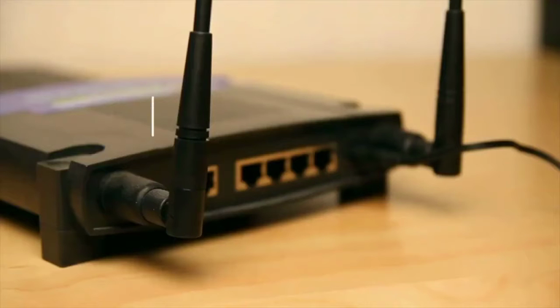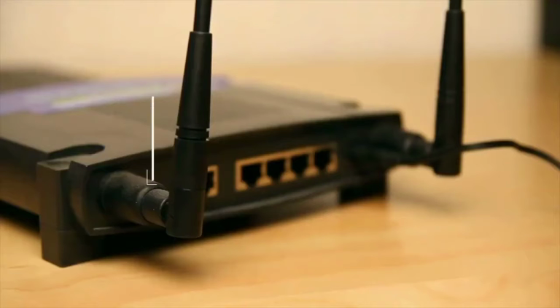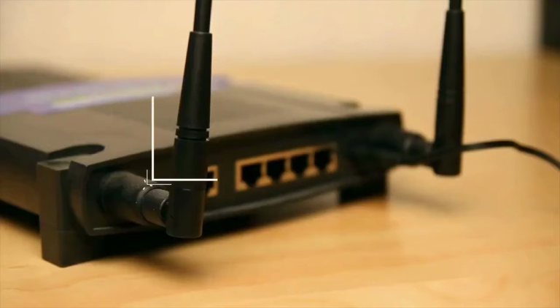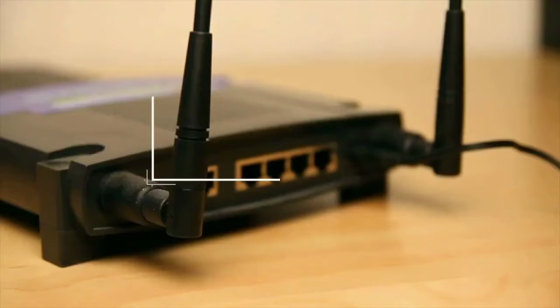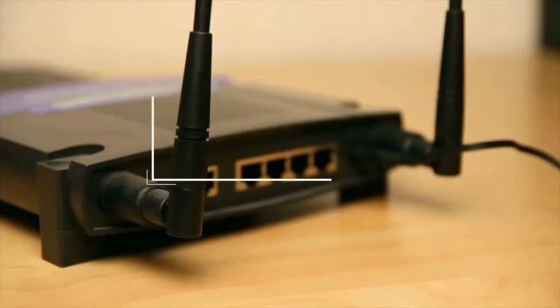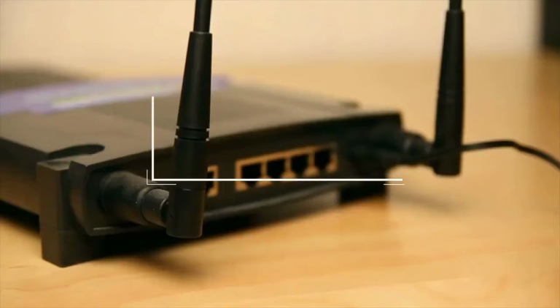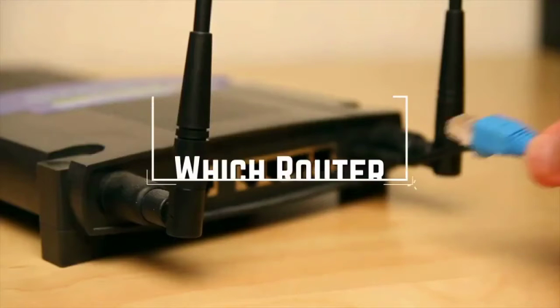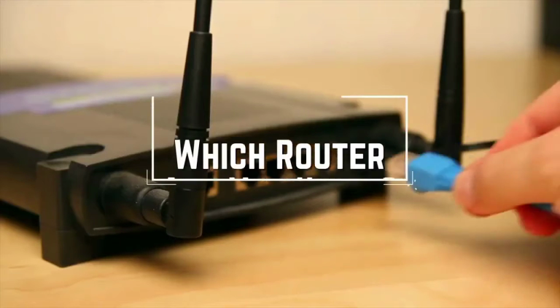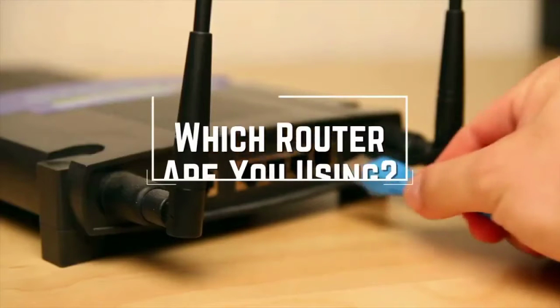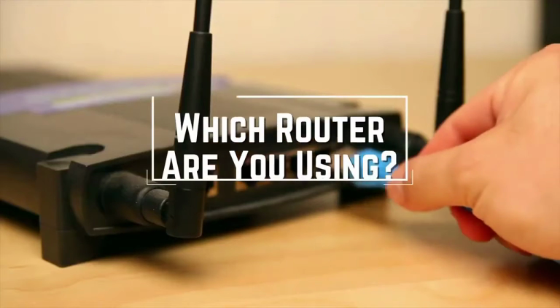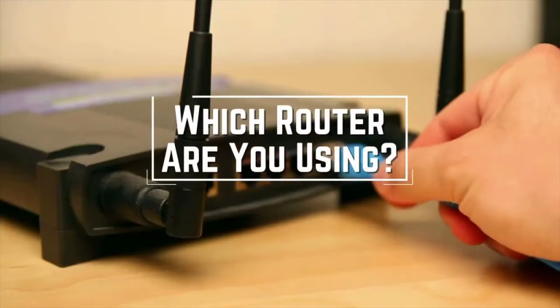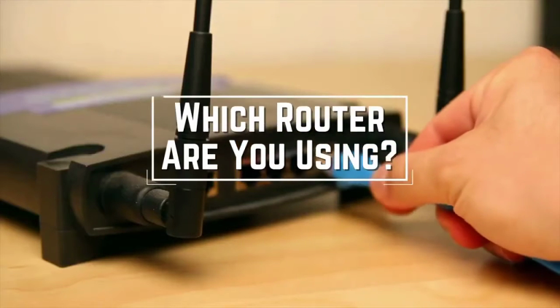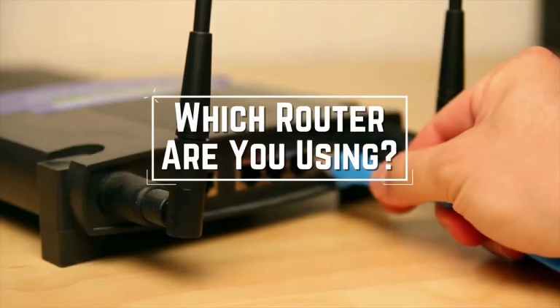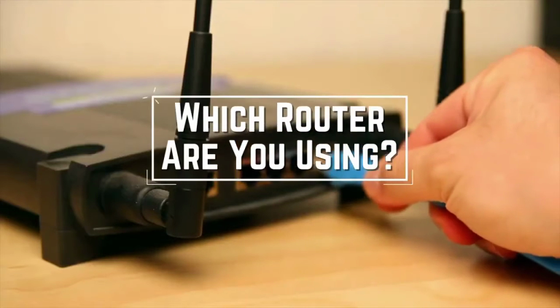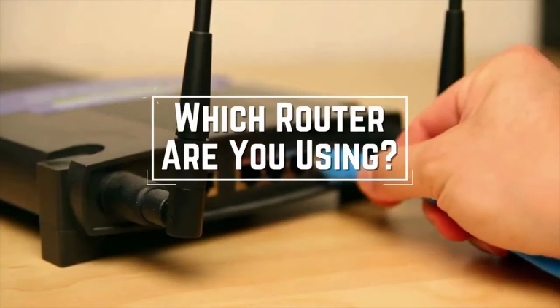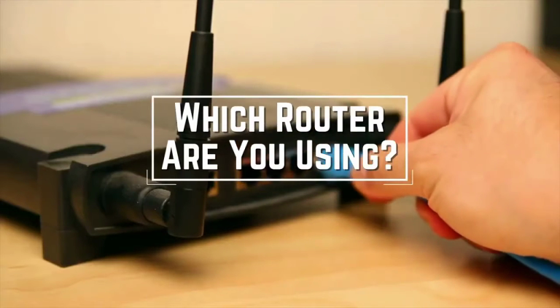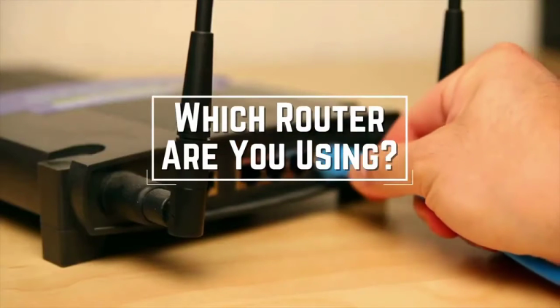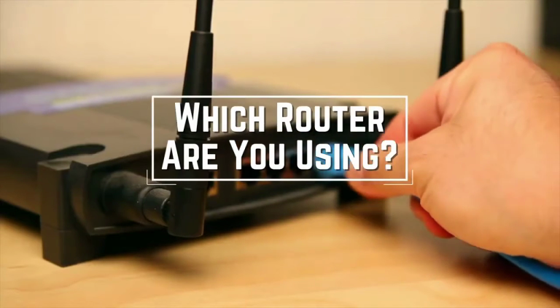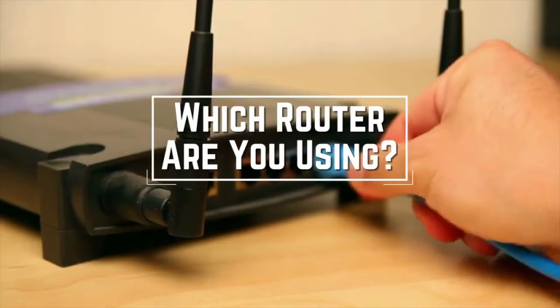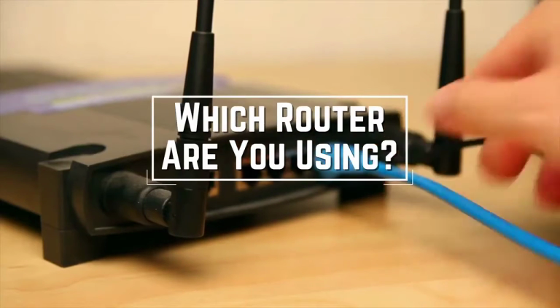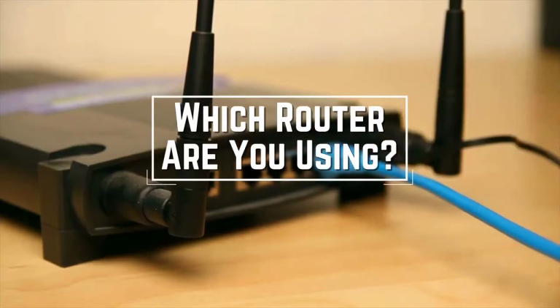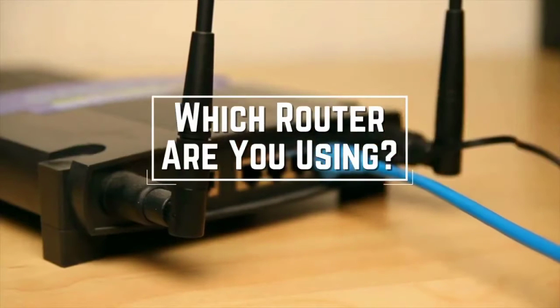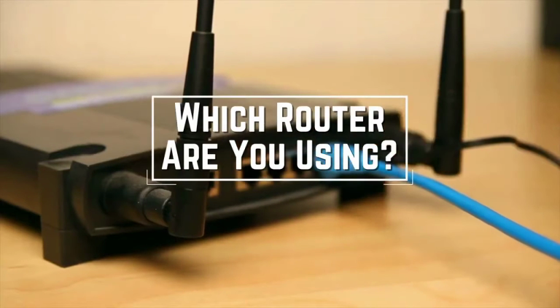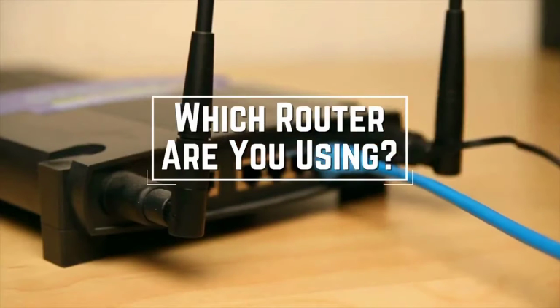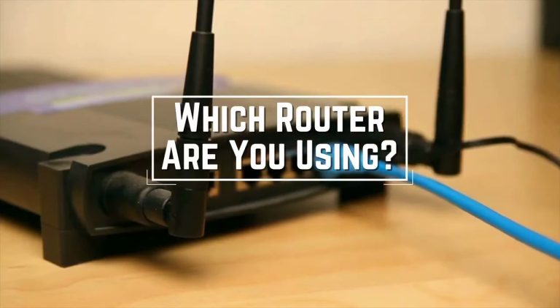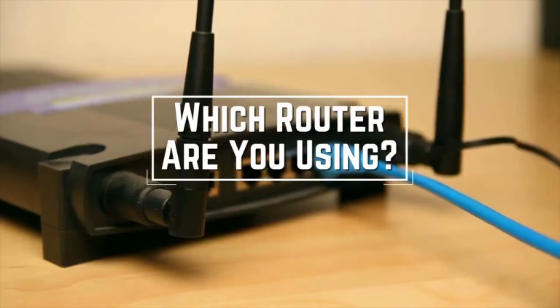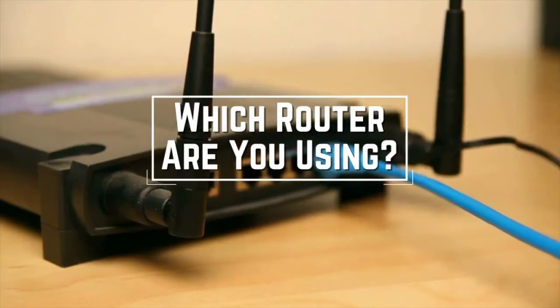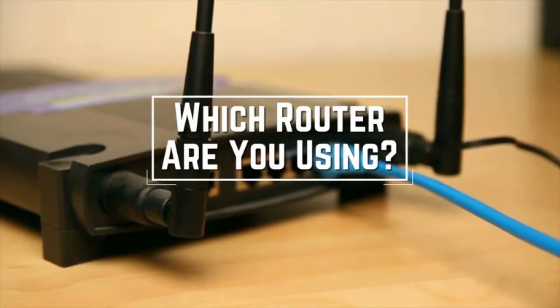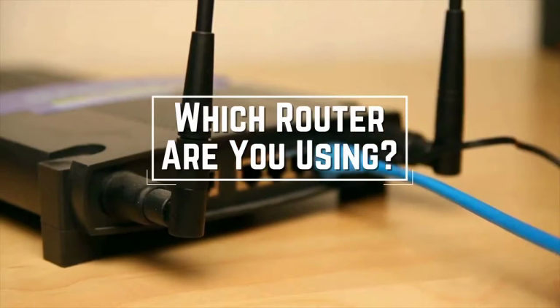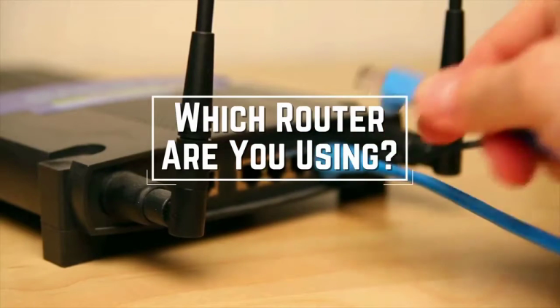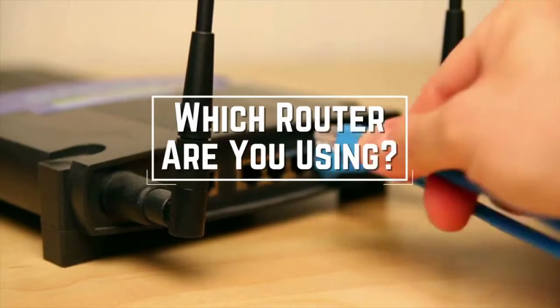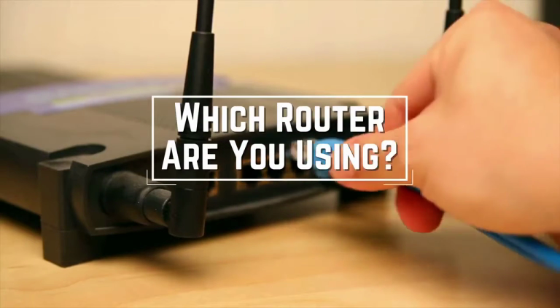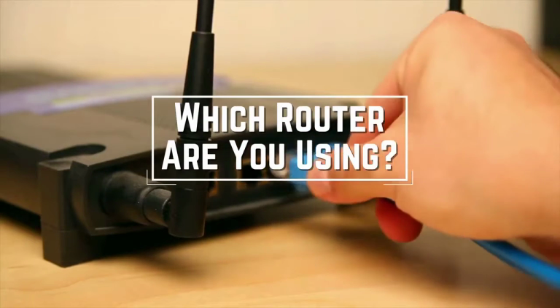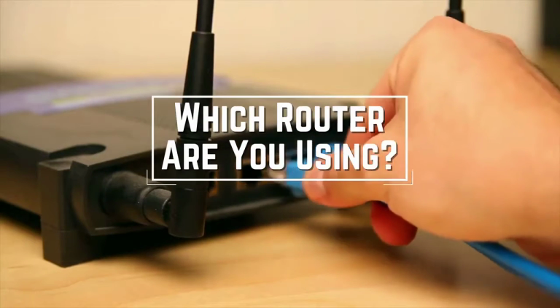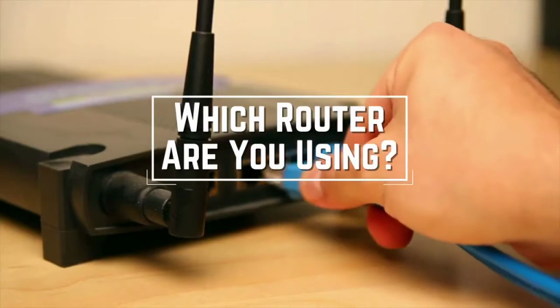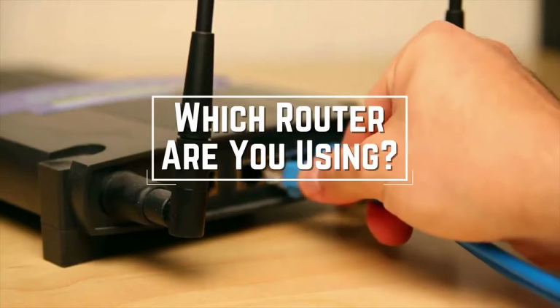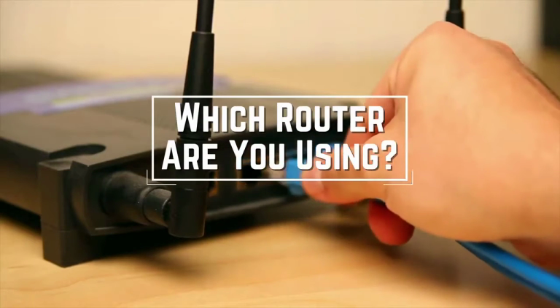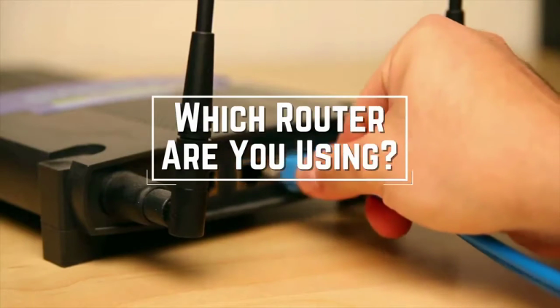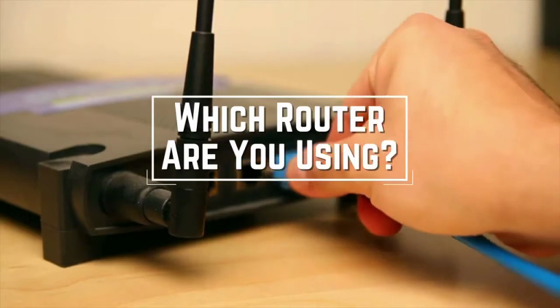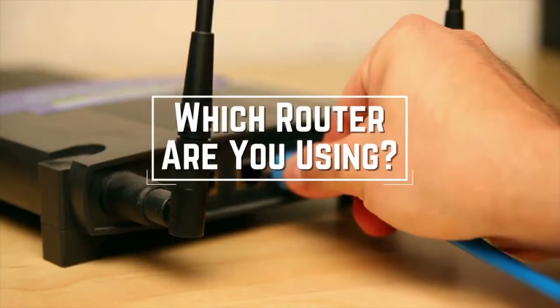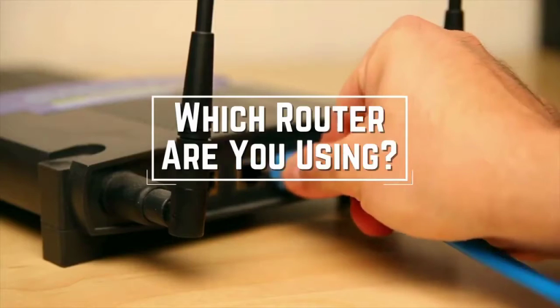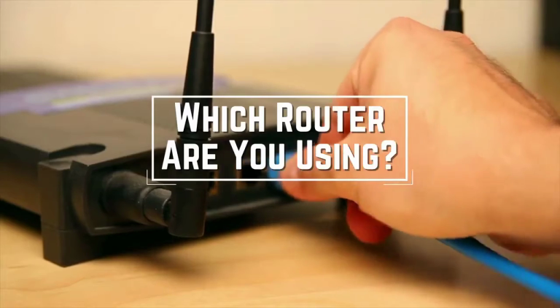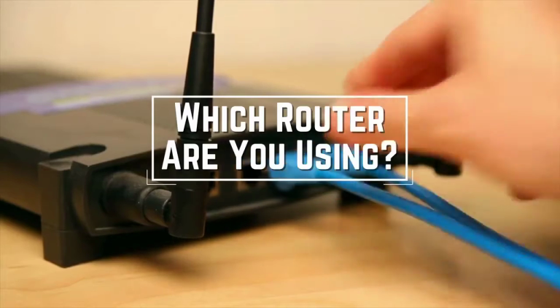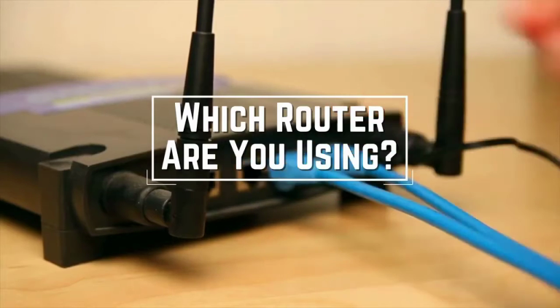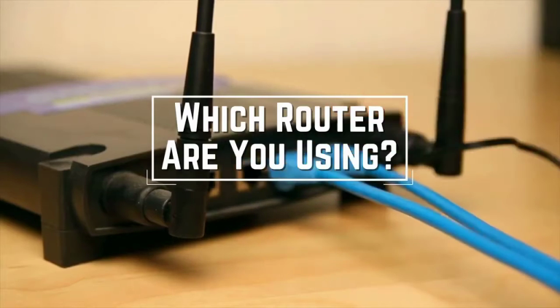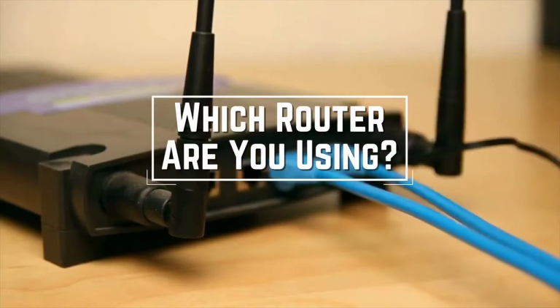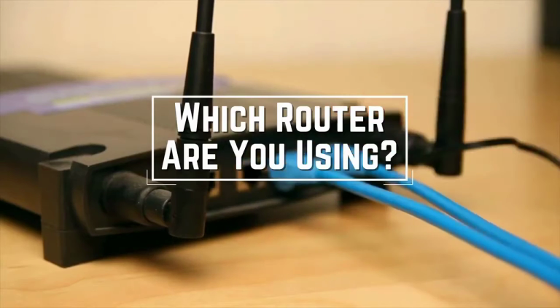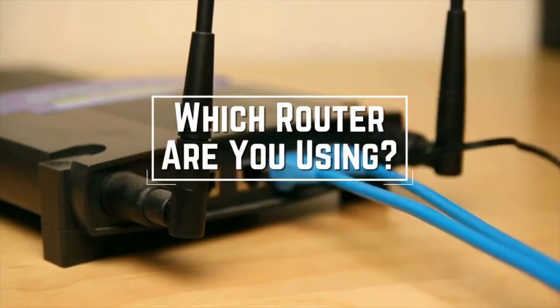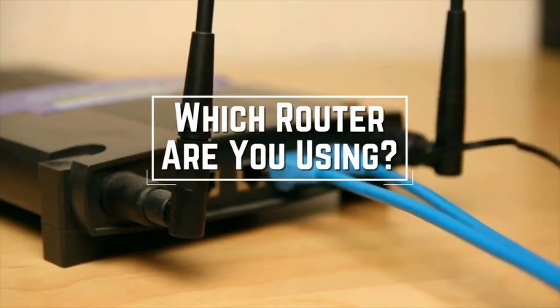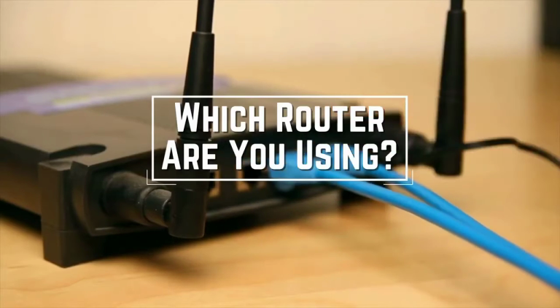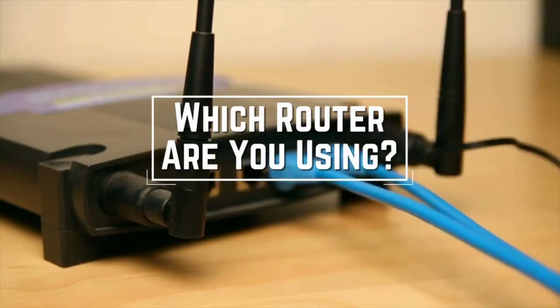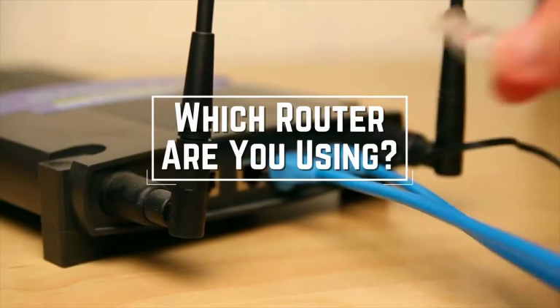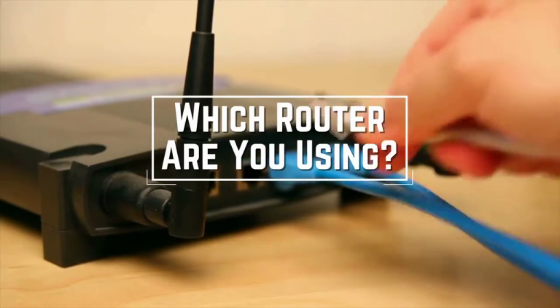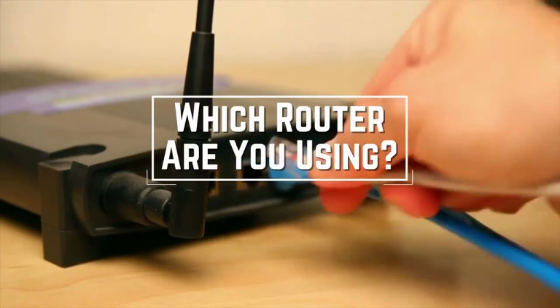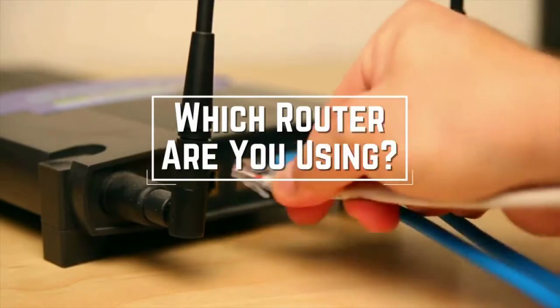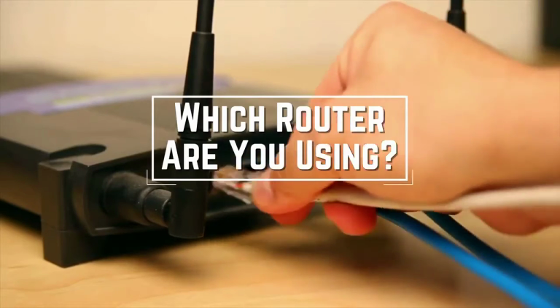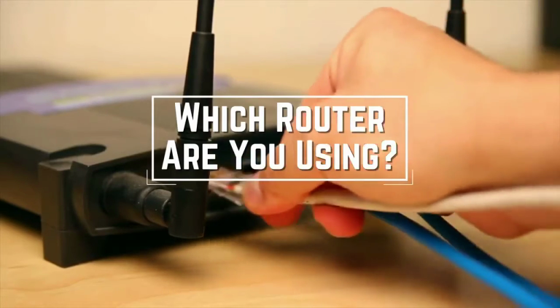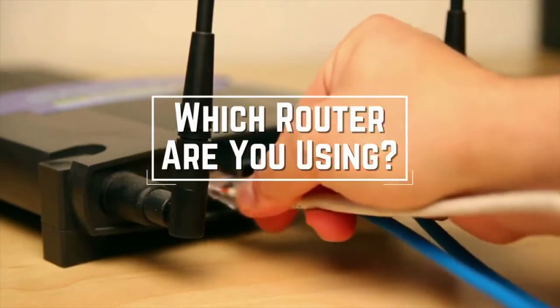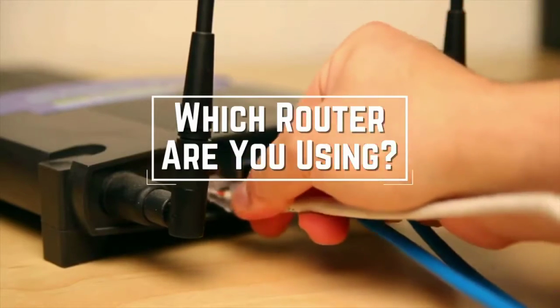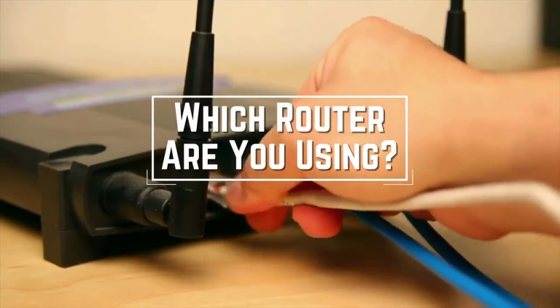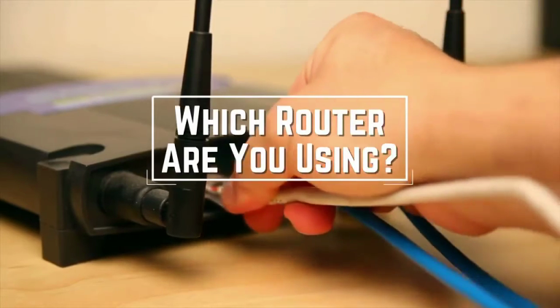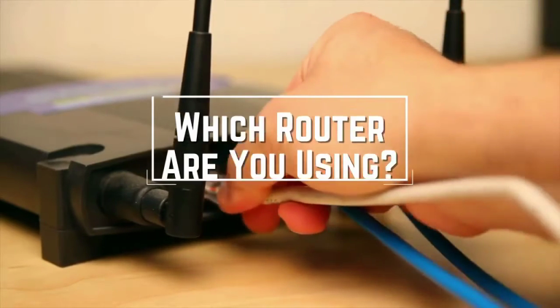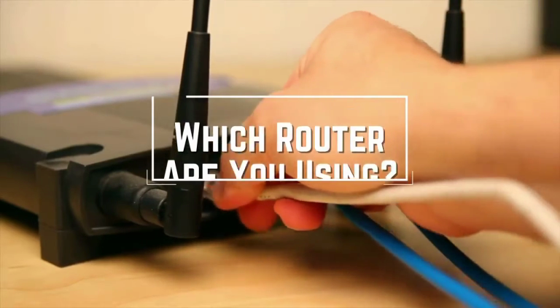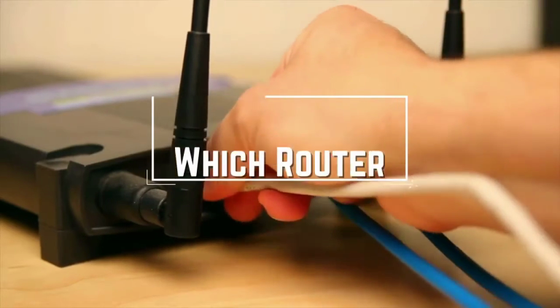Before we start, I have a question for you guys. Which router are you using right now and what is your opinion on it? Let me know in the comments.